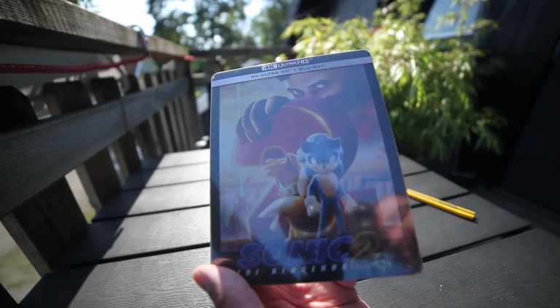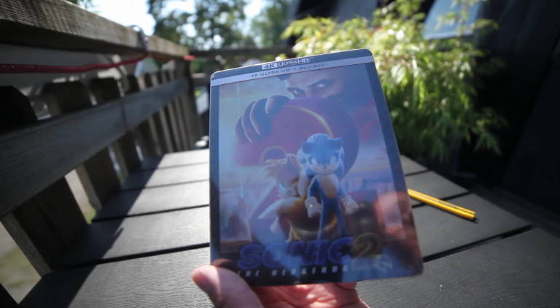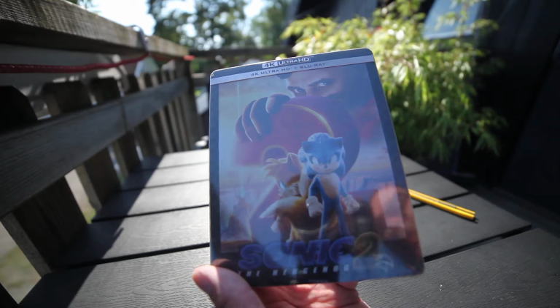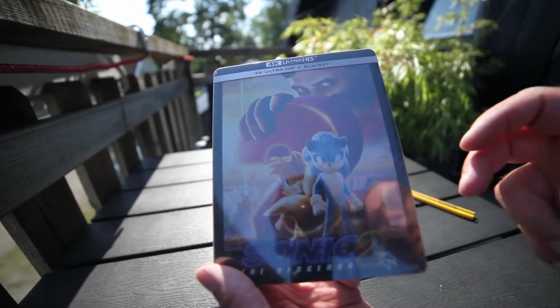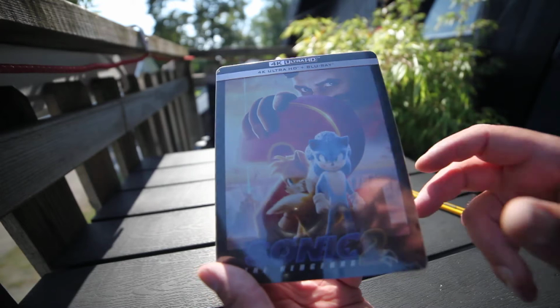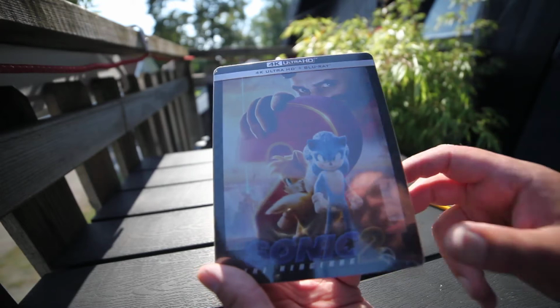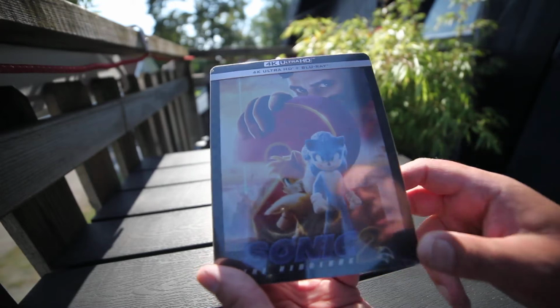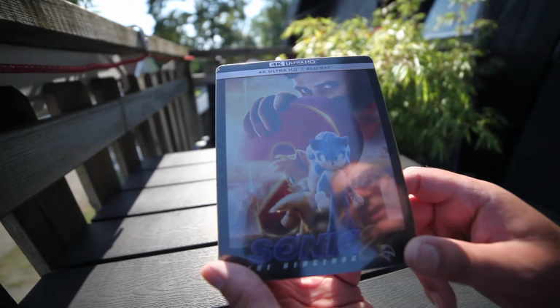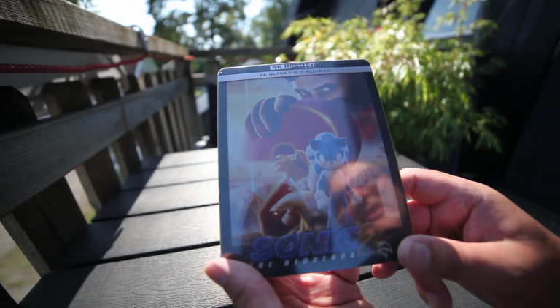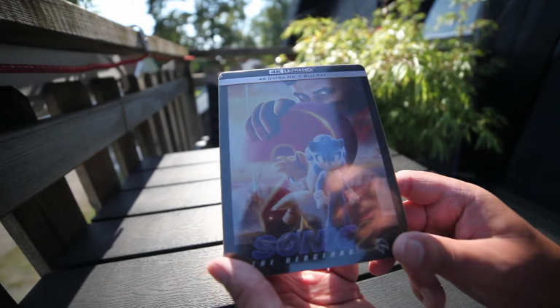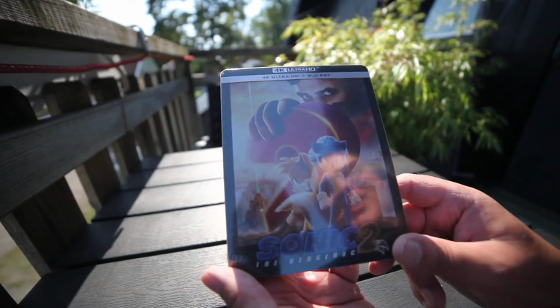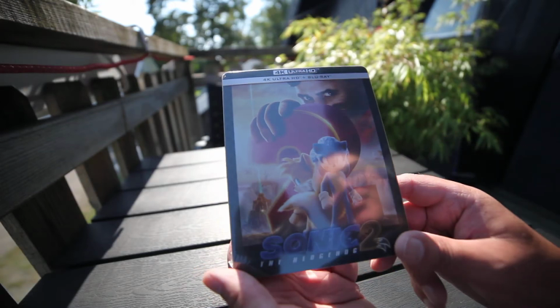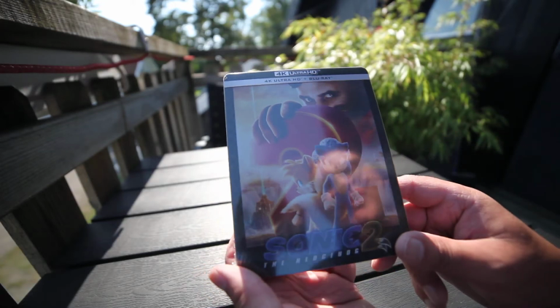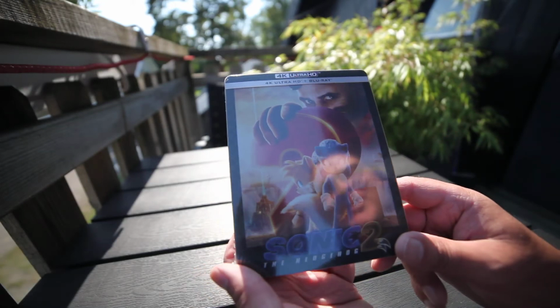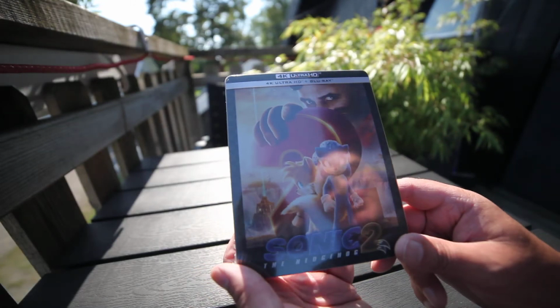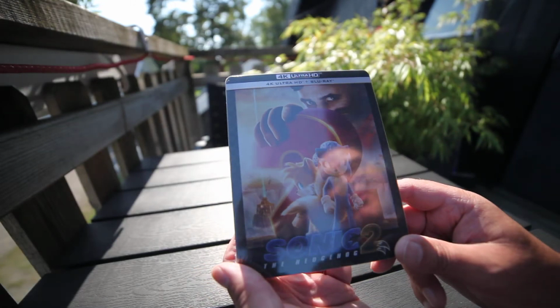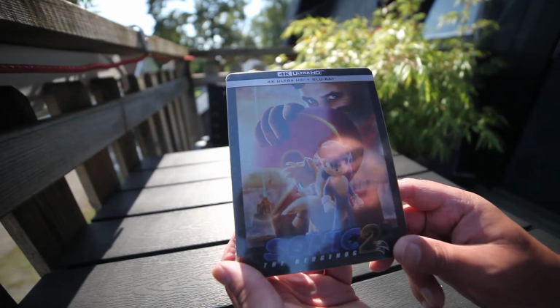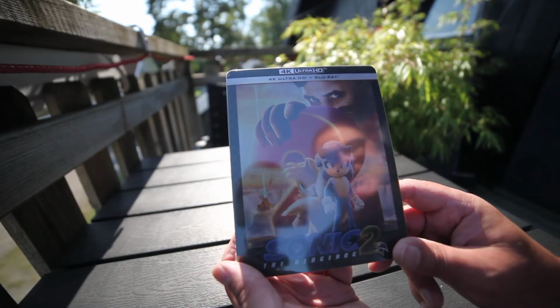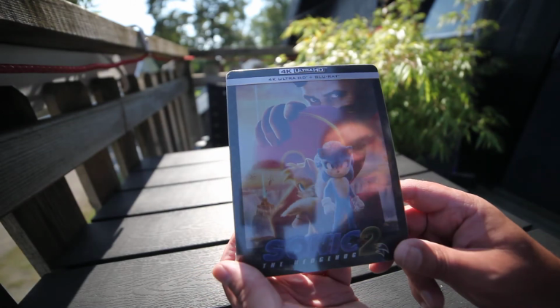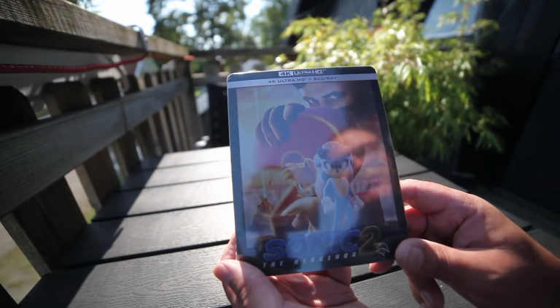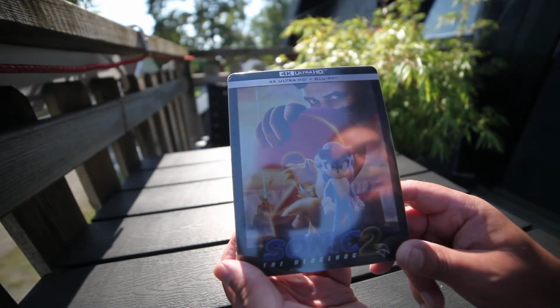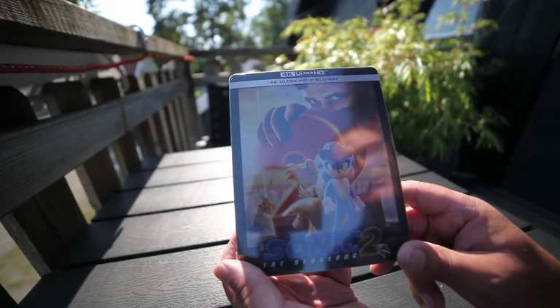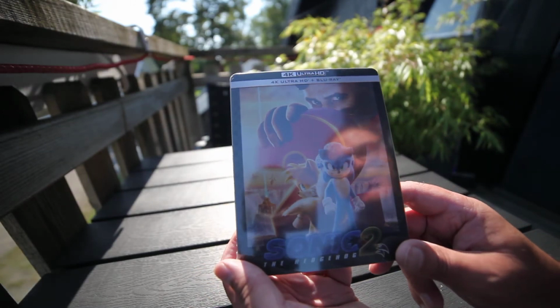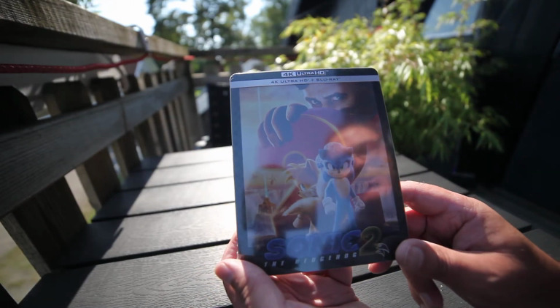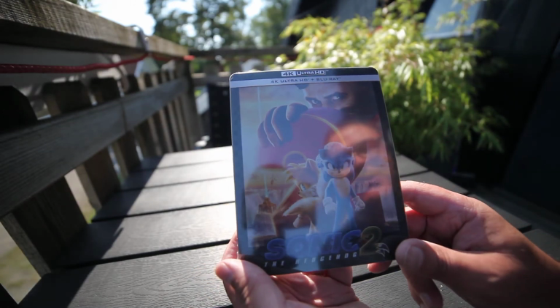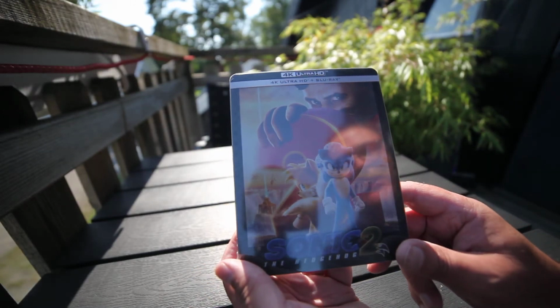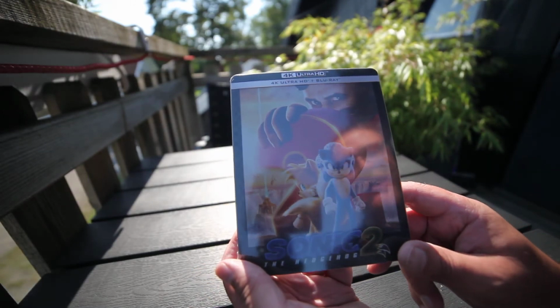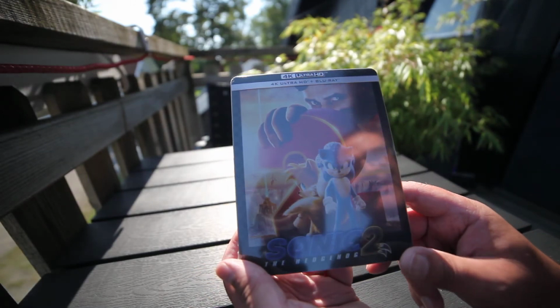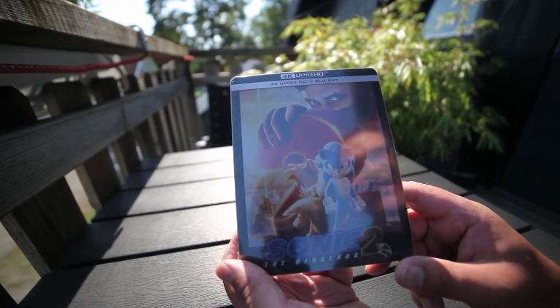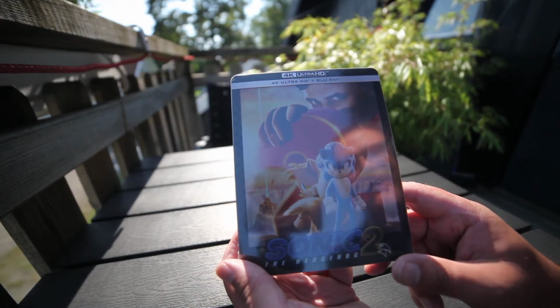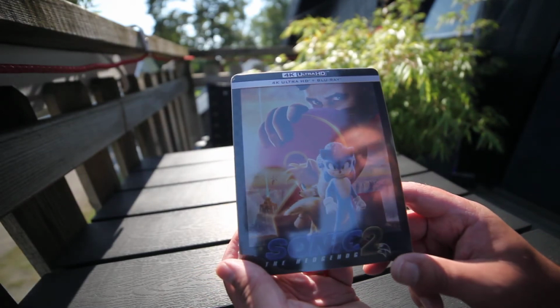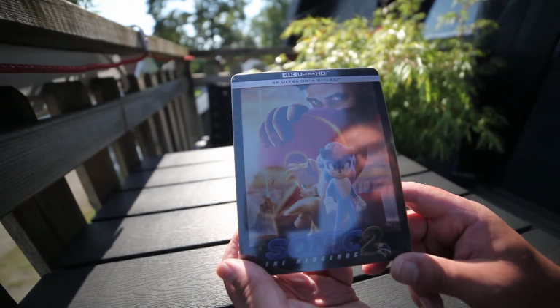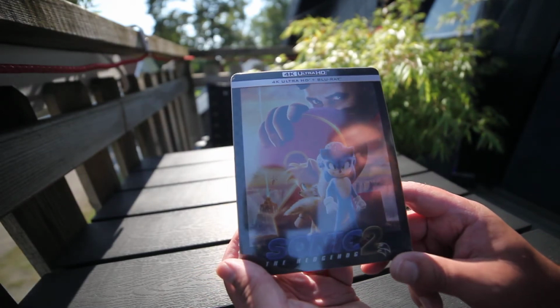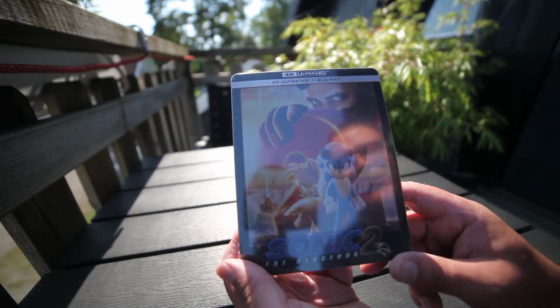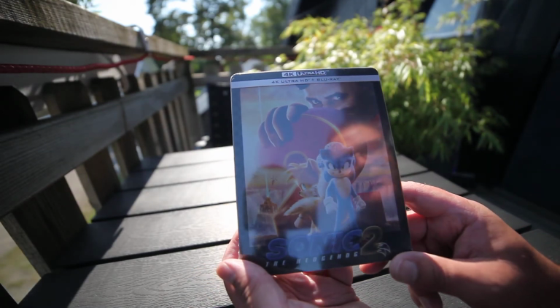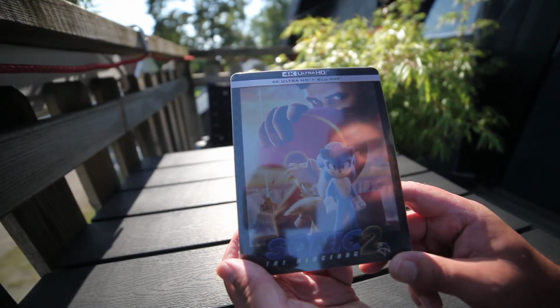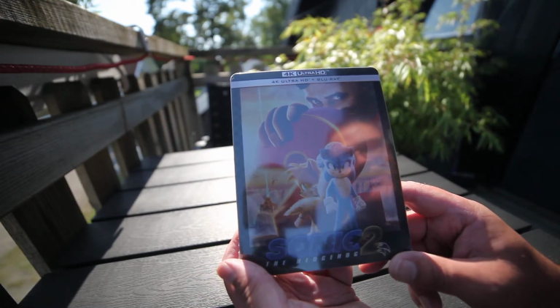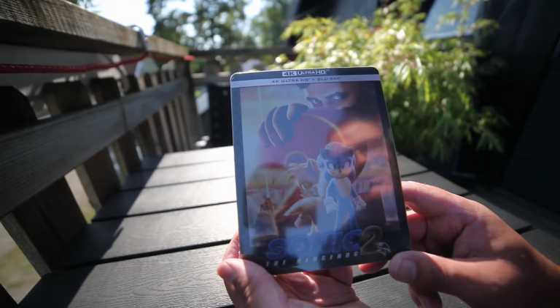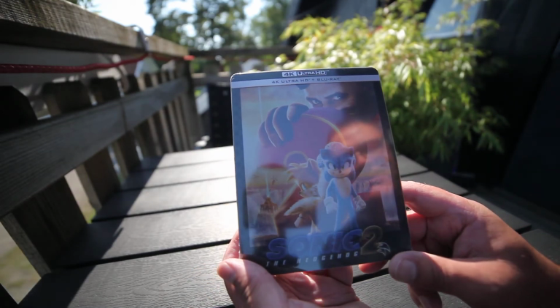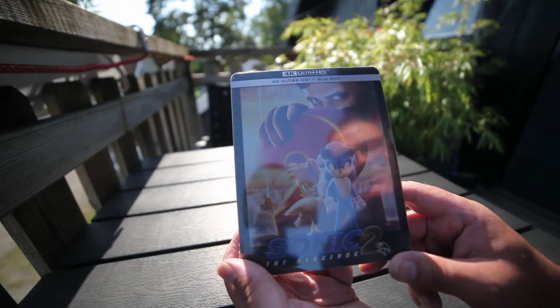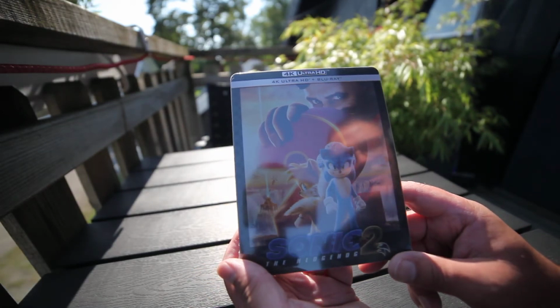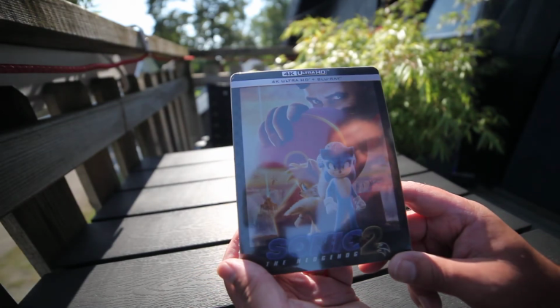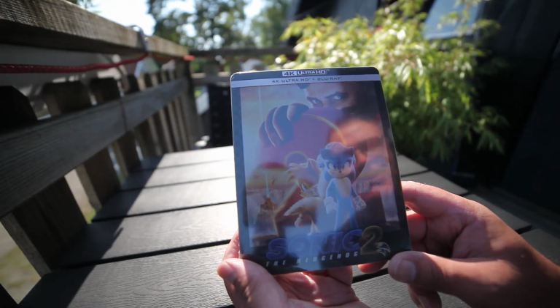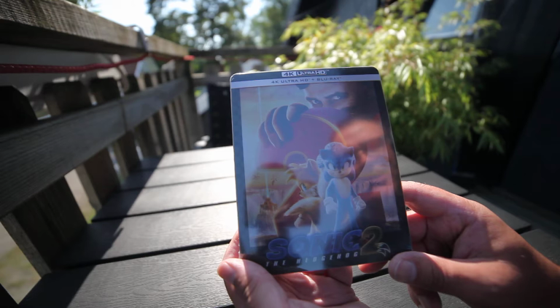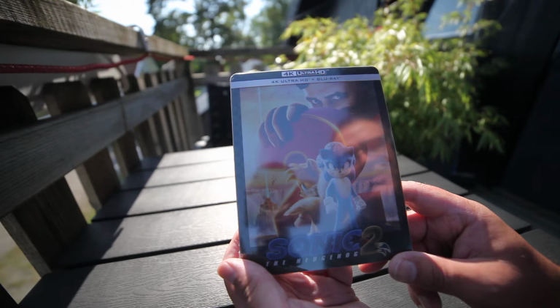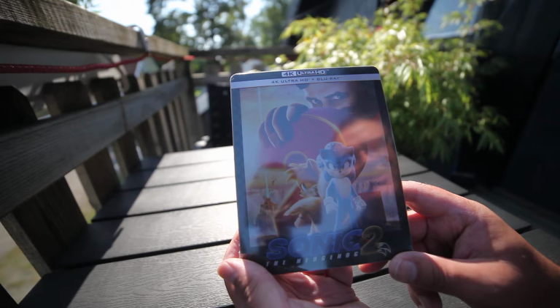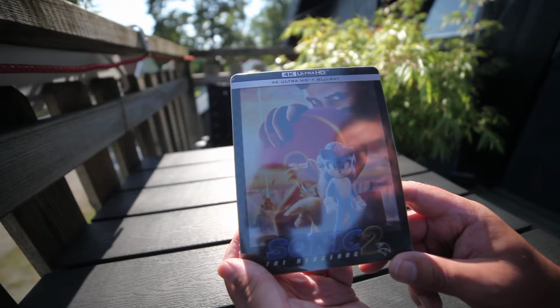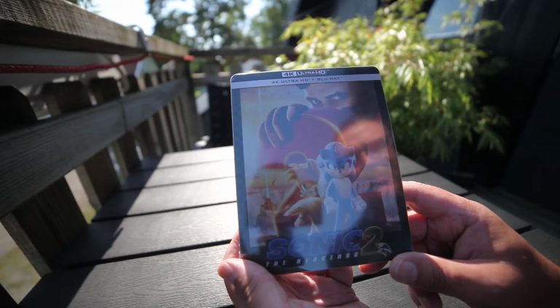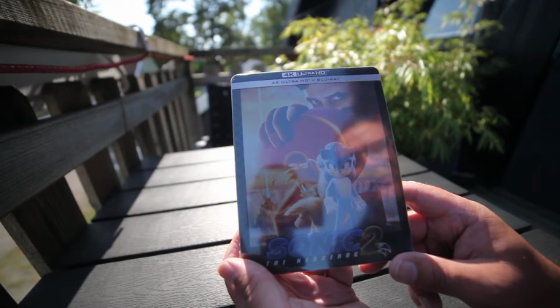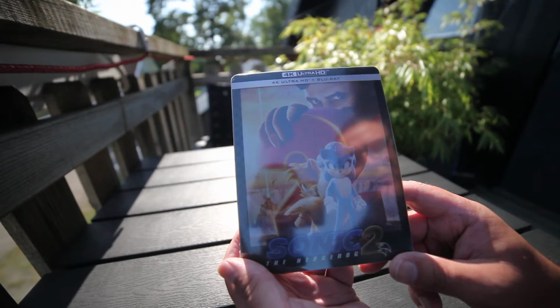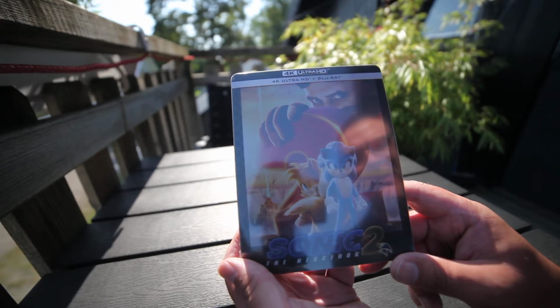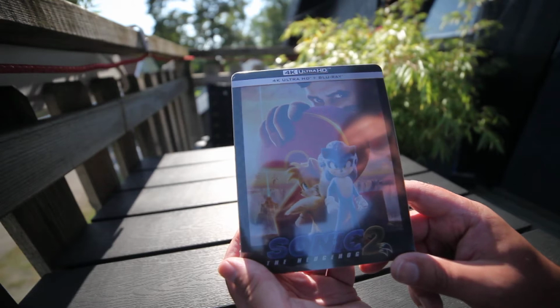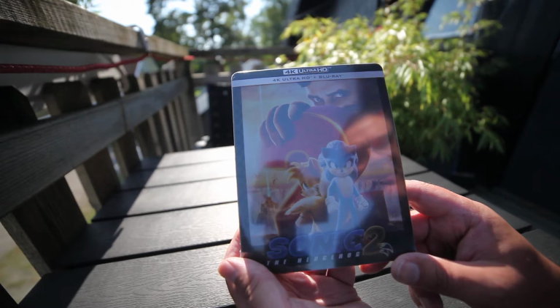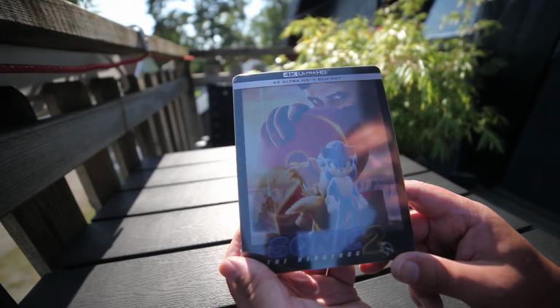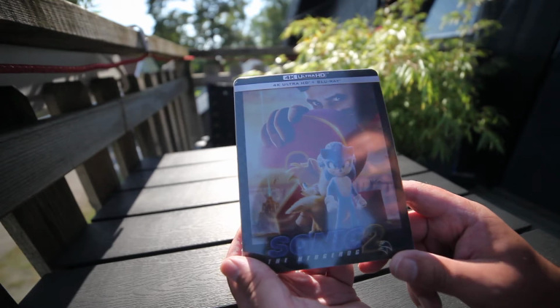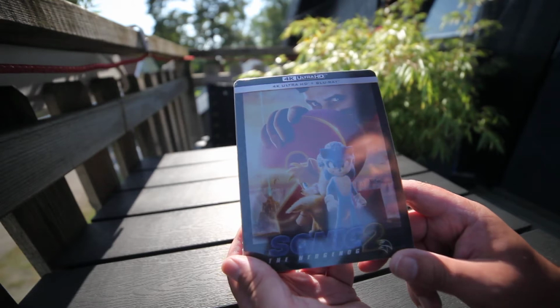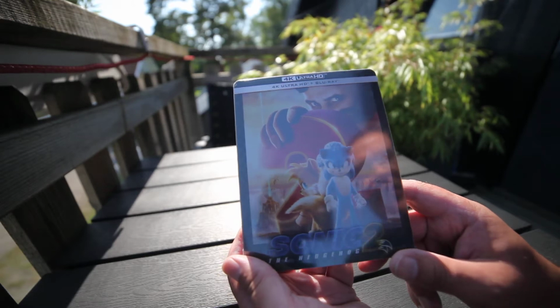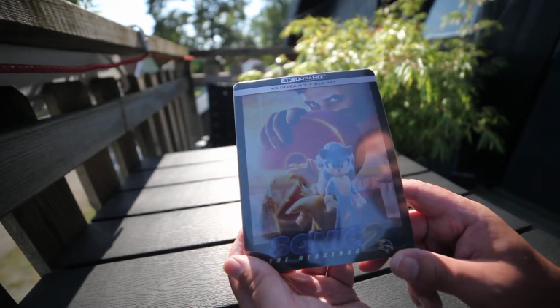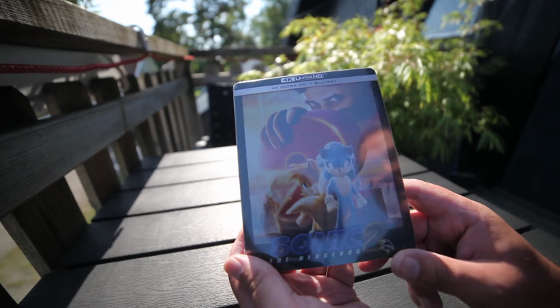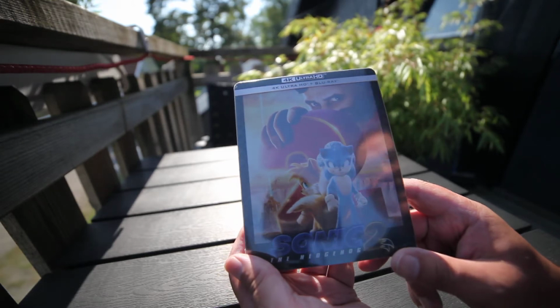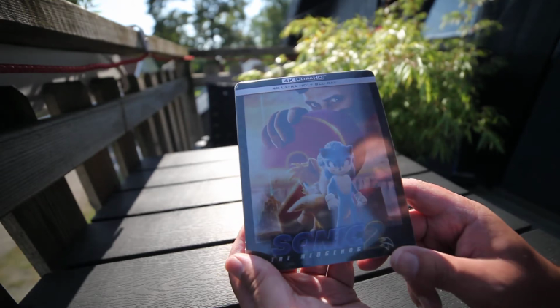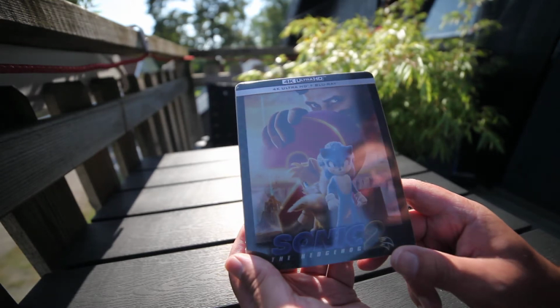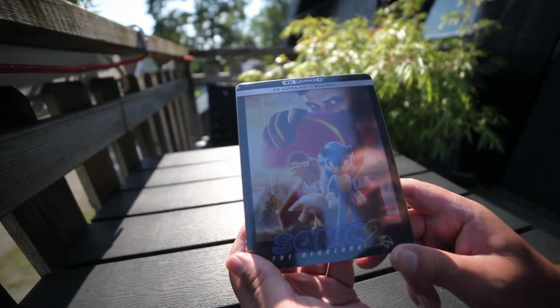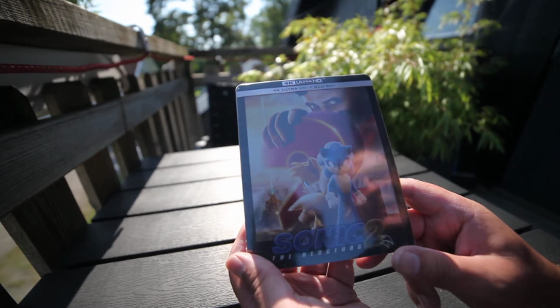Hi, this is Unboxed Now over here. If you're into collecting 4K, Steelbooks, Blu-ray, please subscribe.